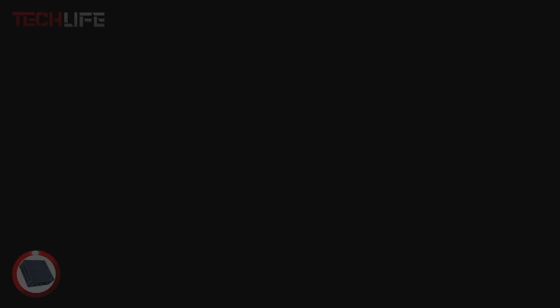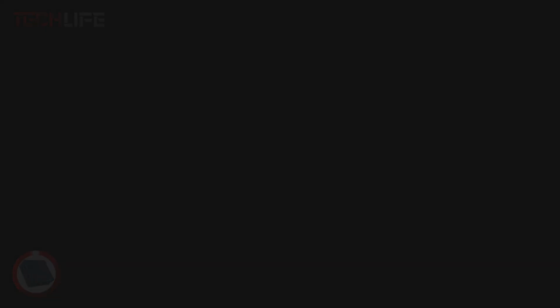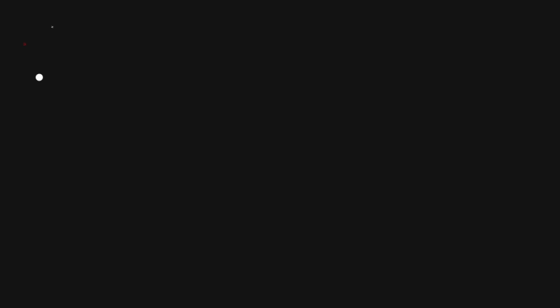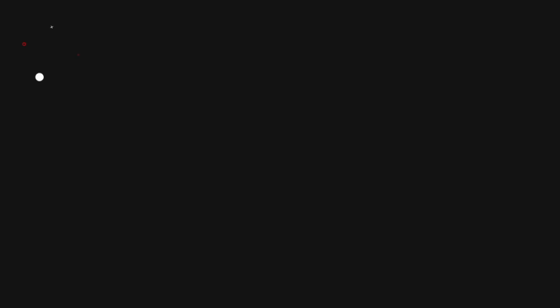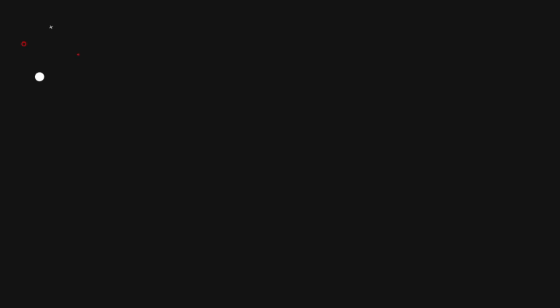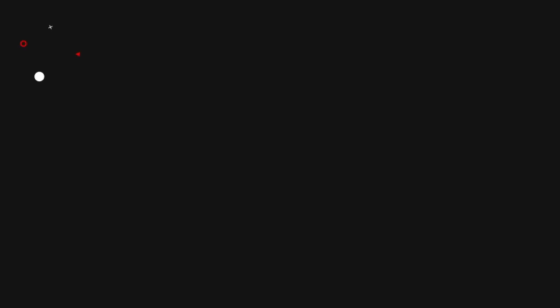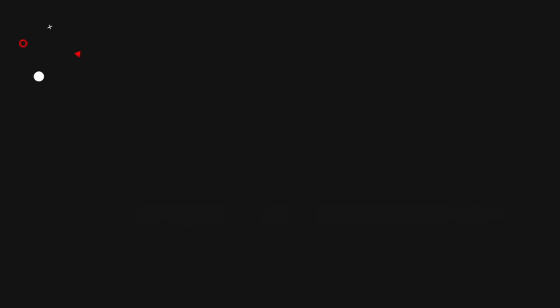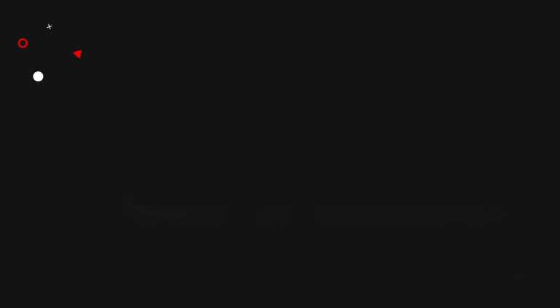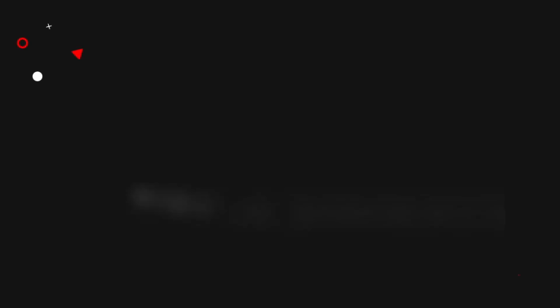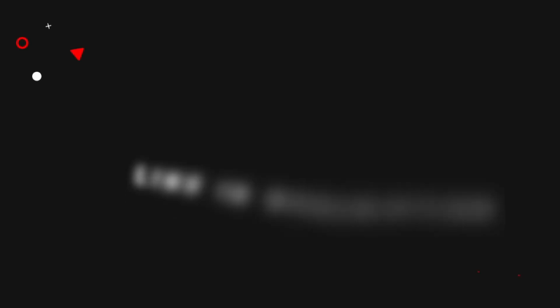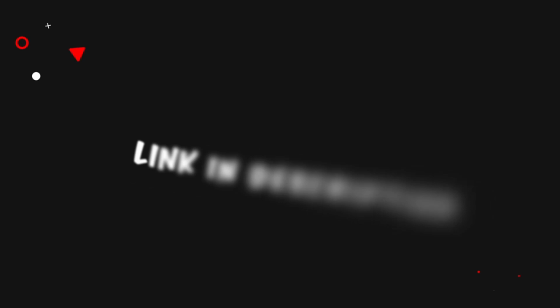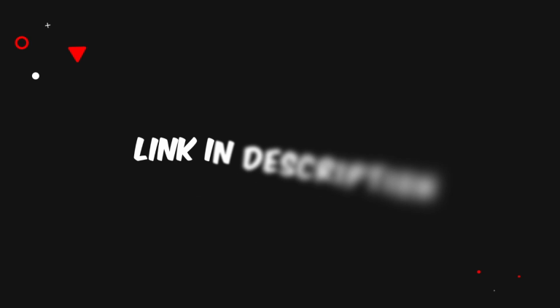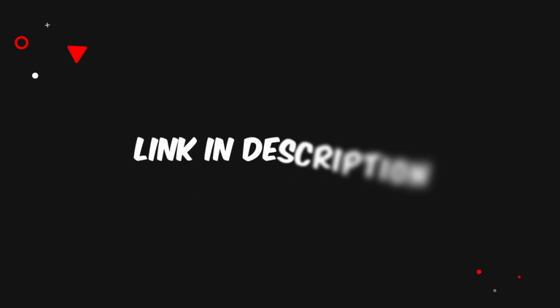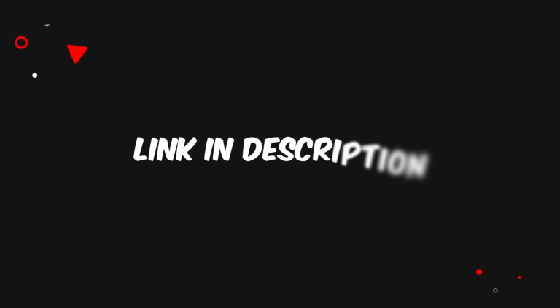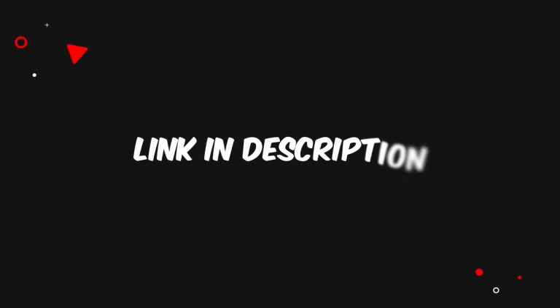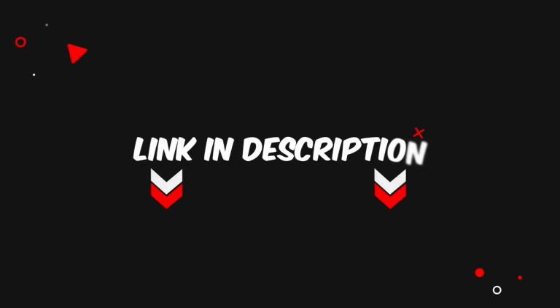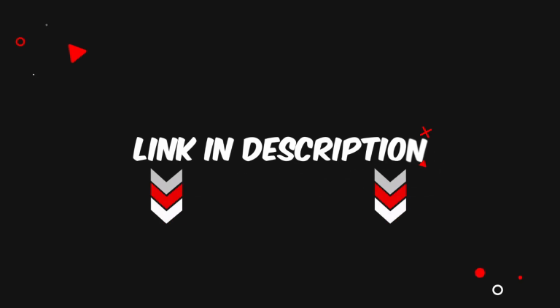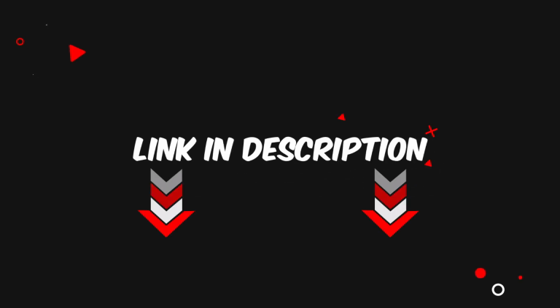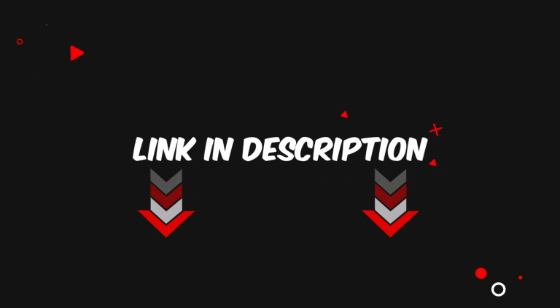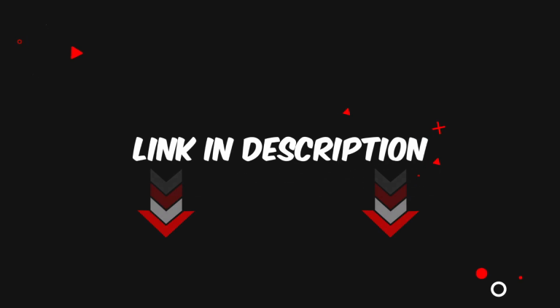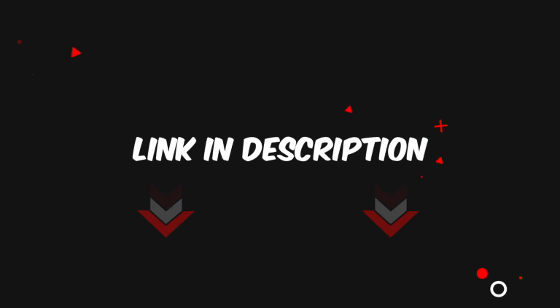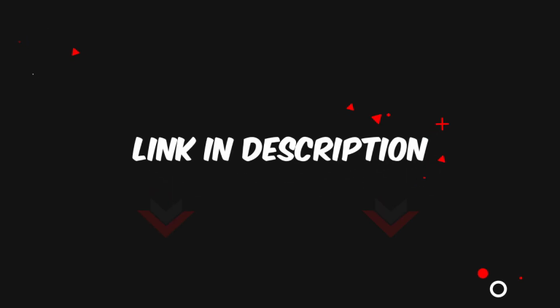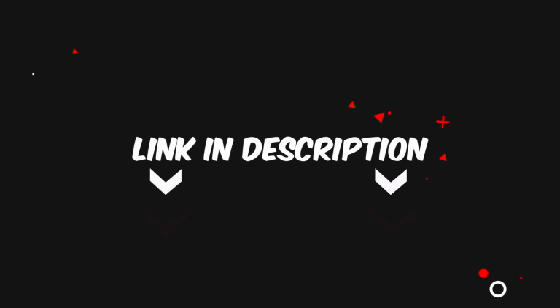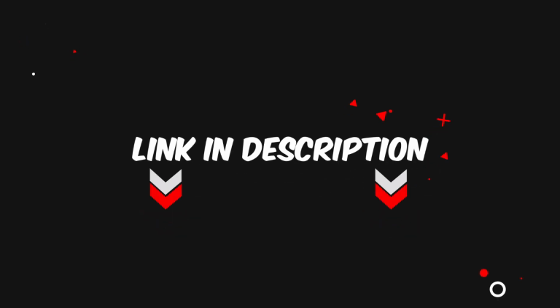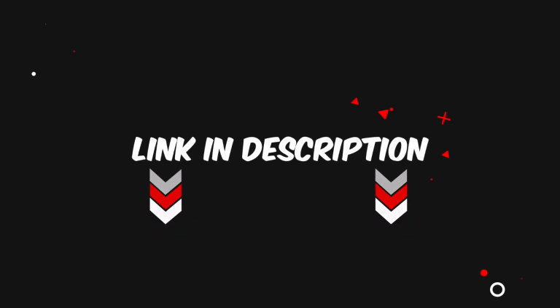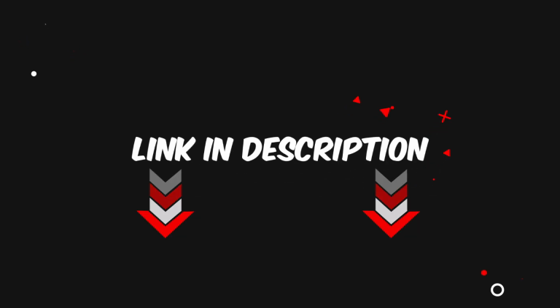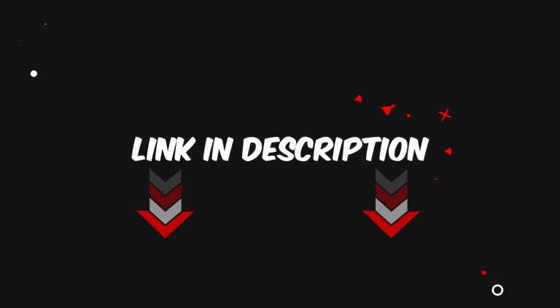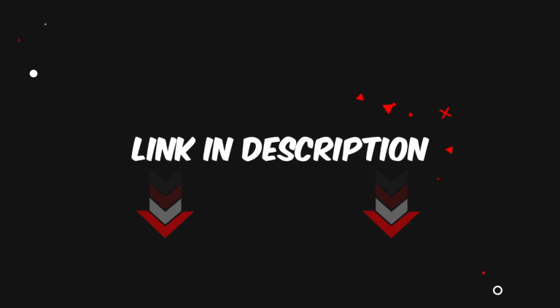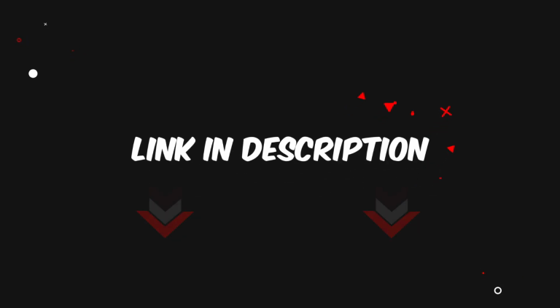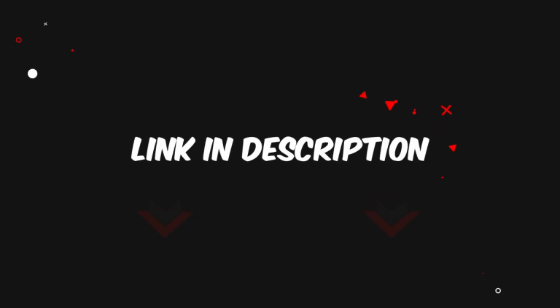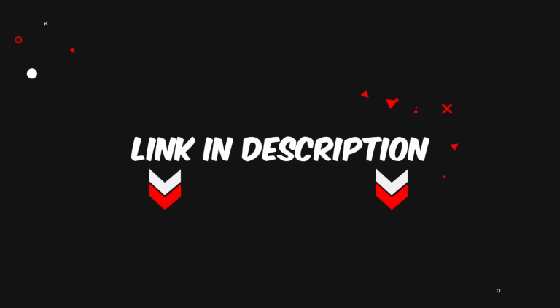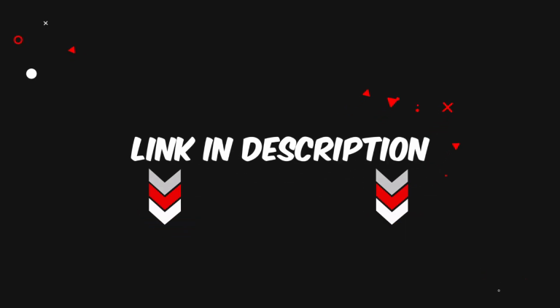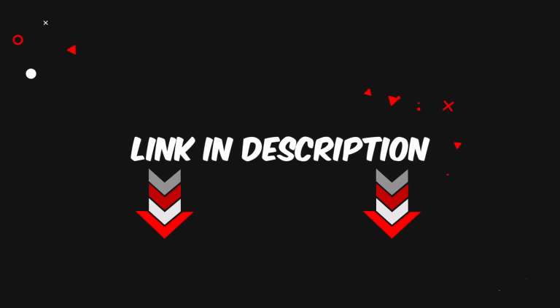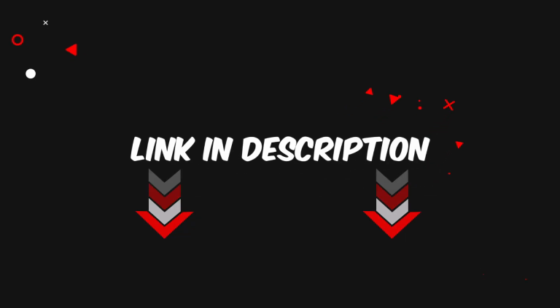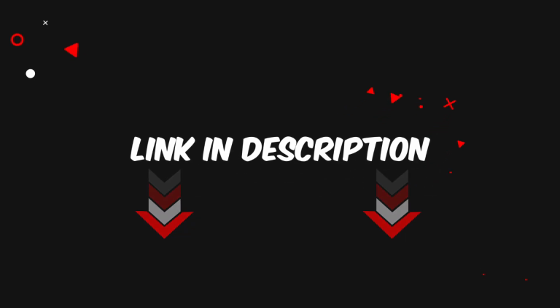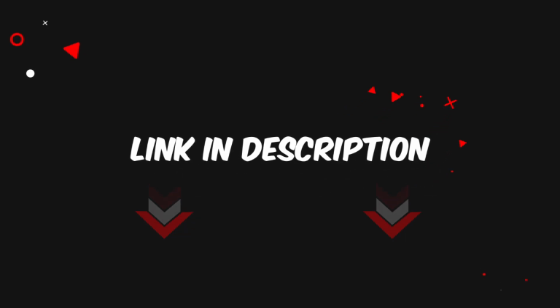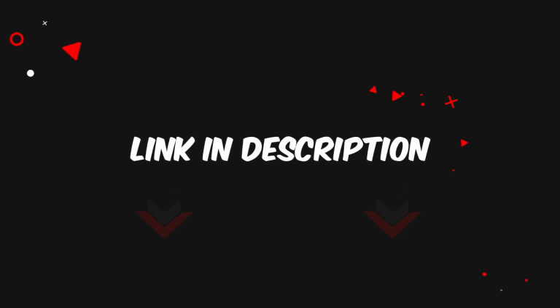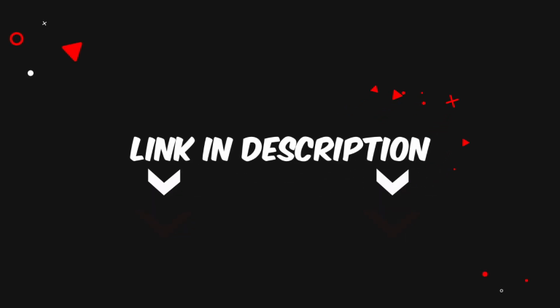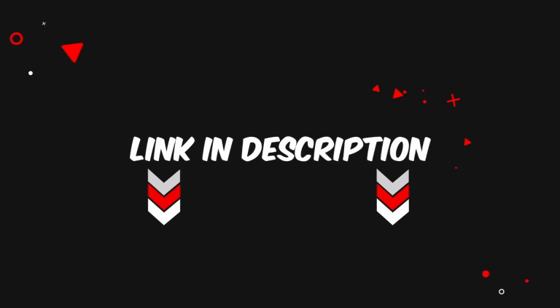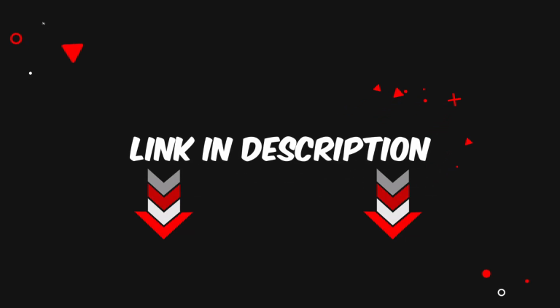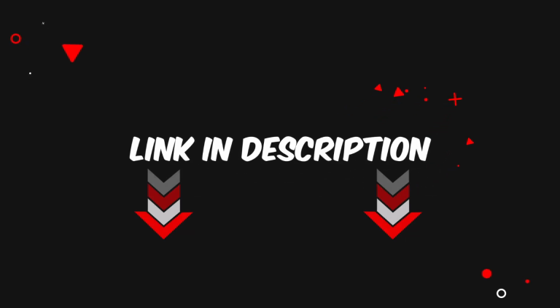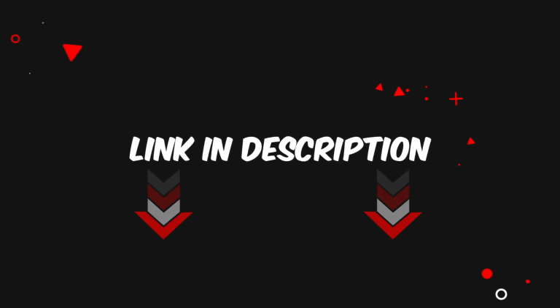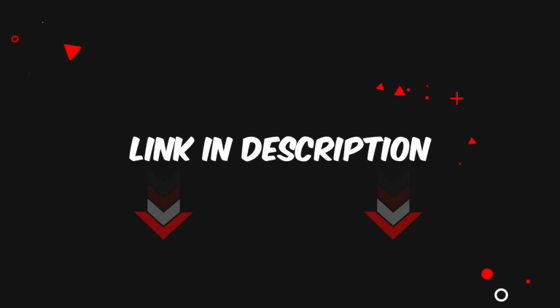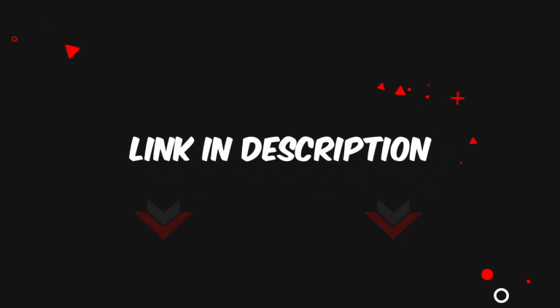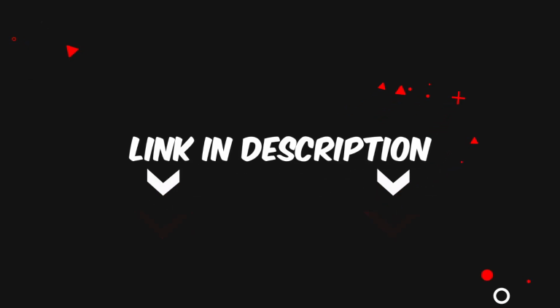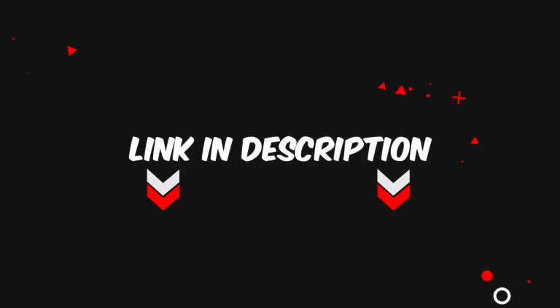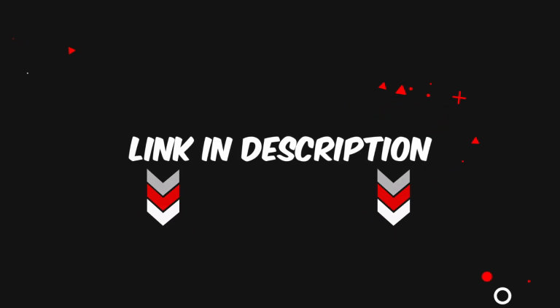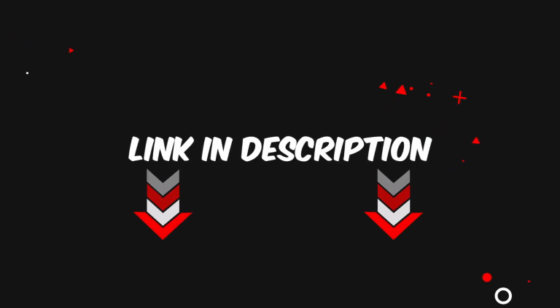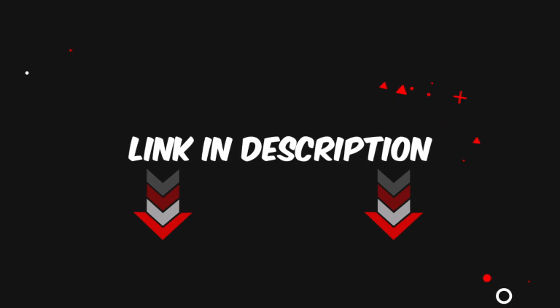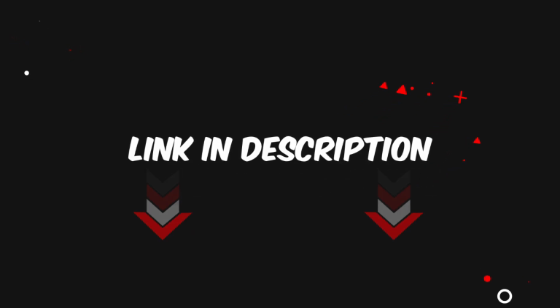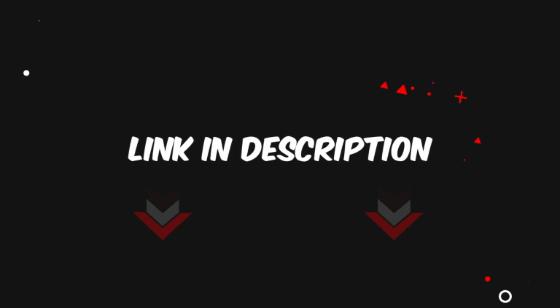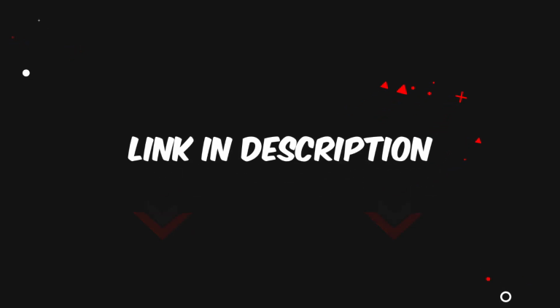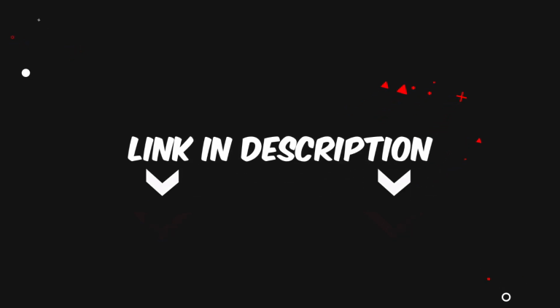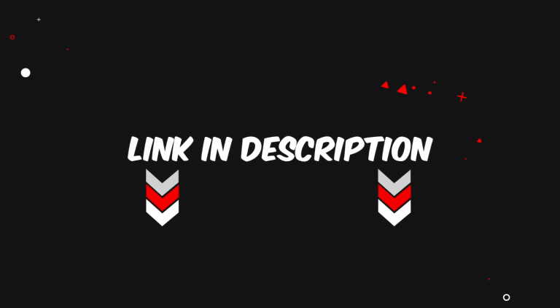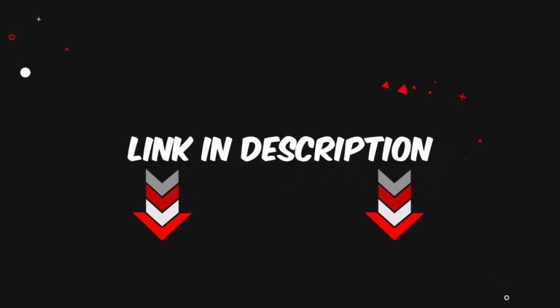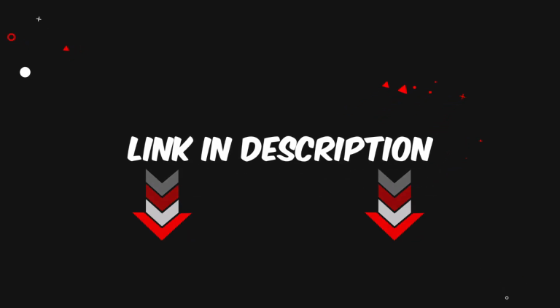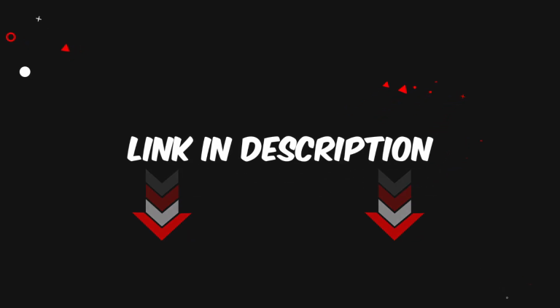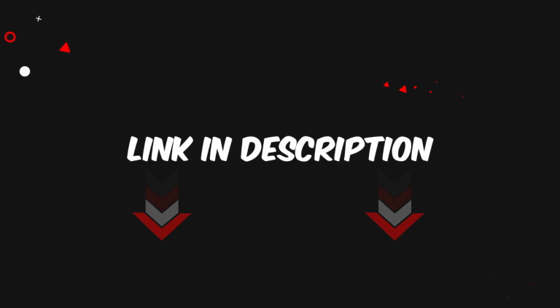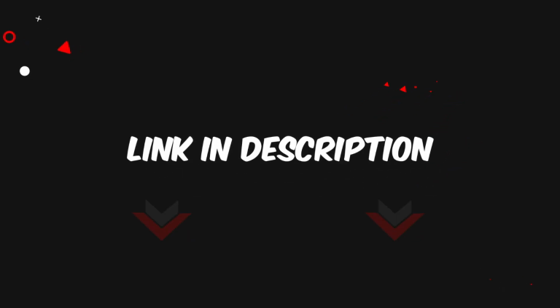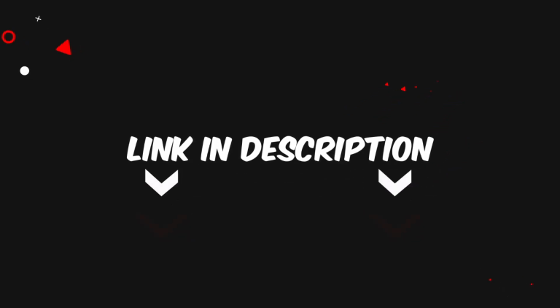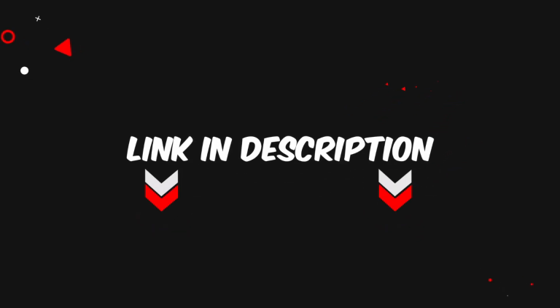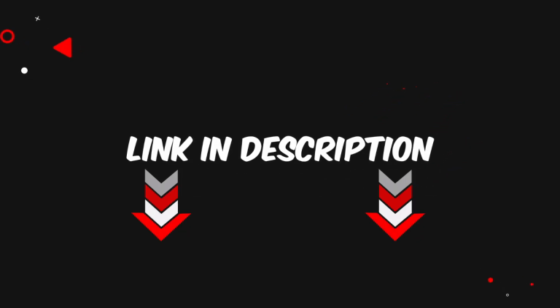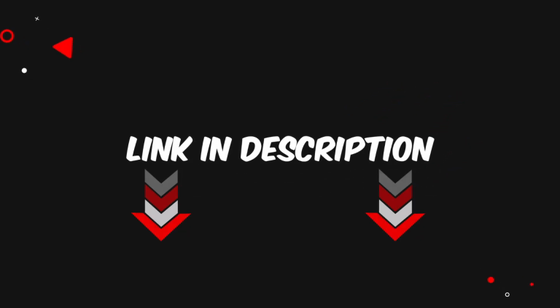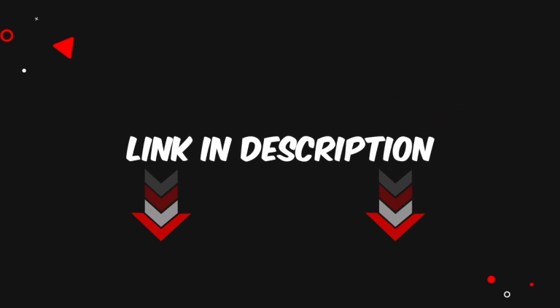Just a reminder, you can find all the purchase links with updated prices in the video description and the first comment.